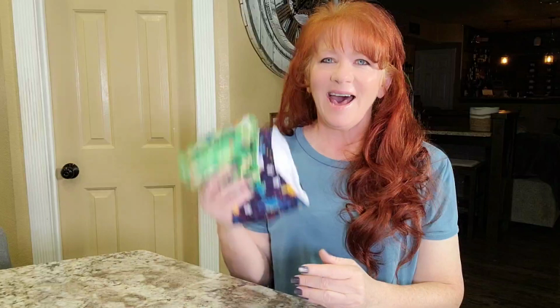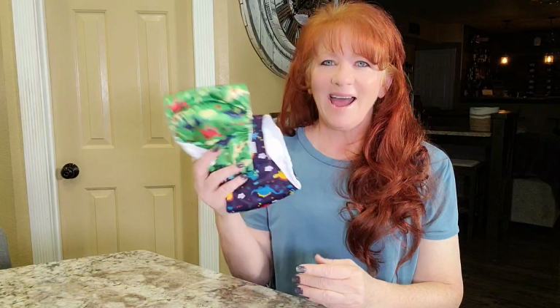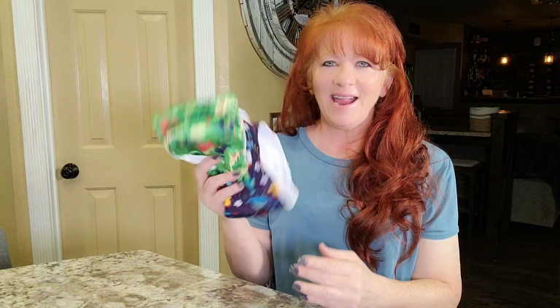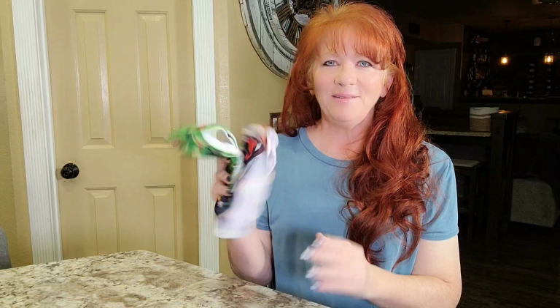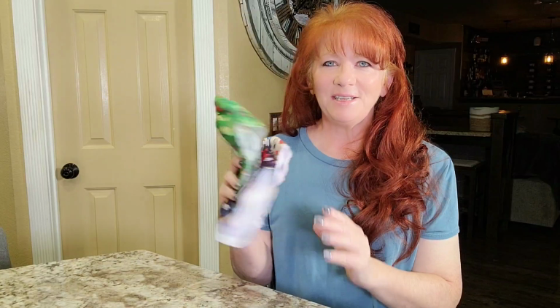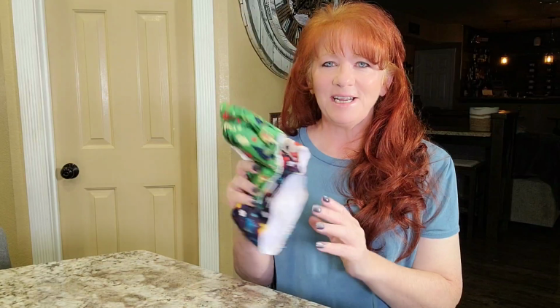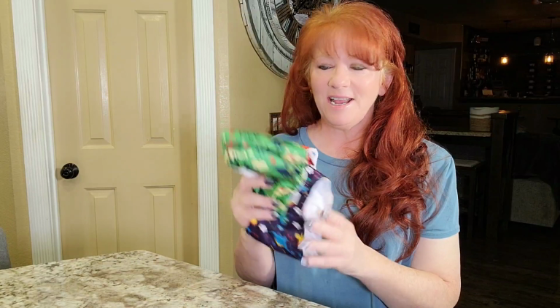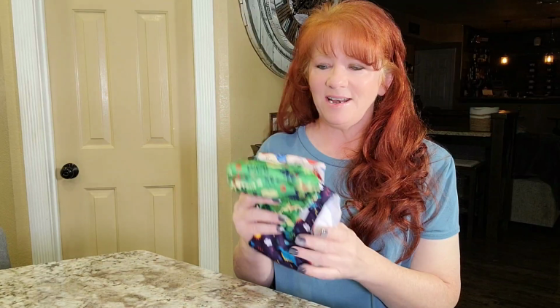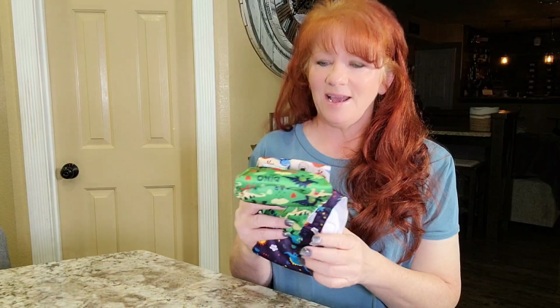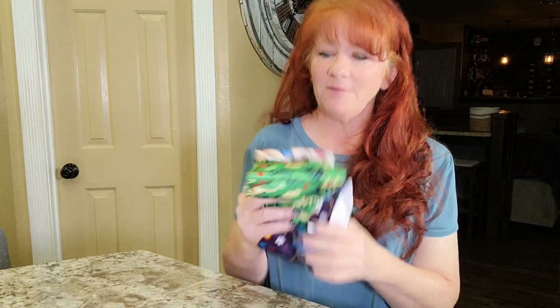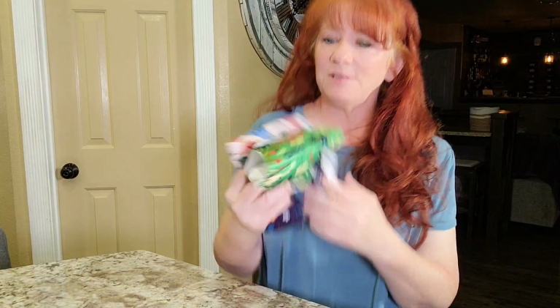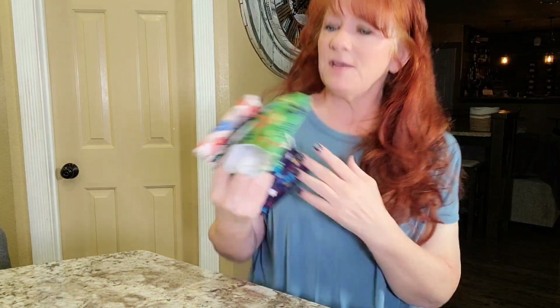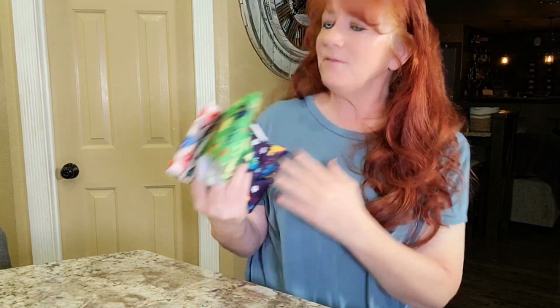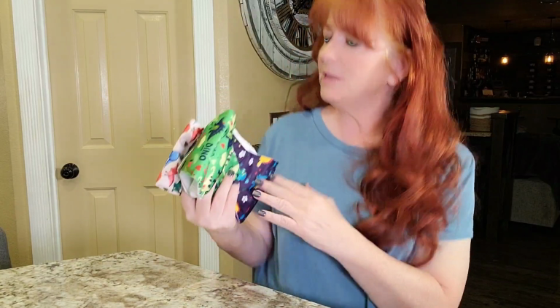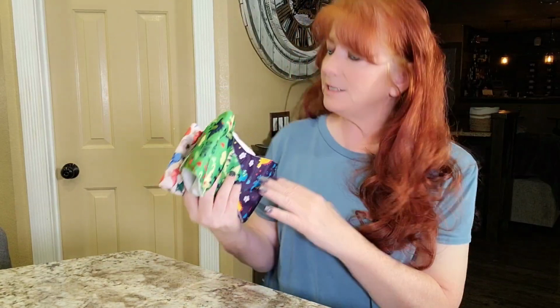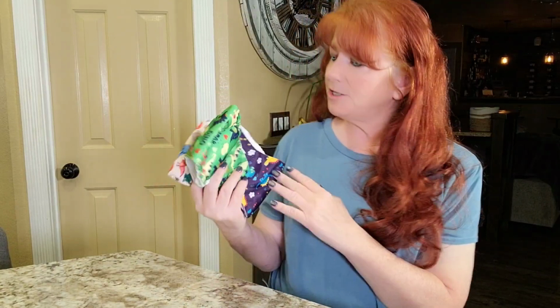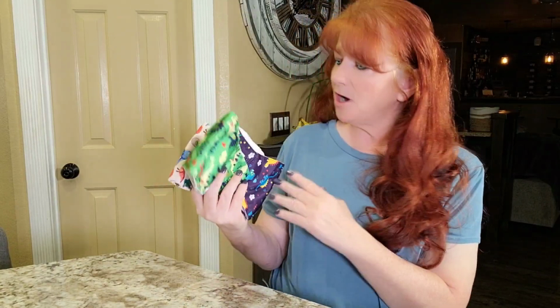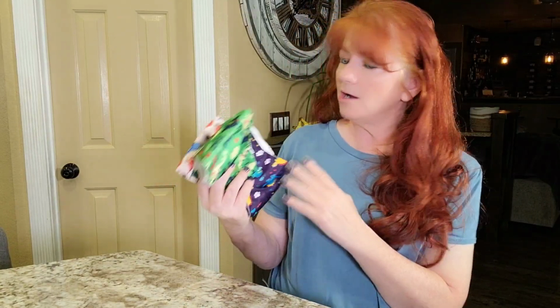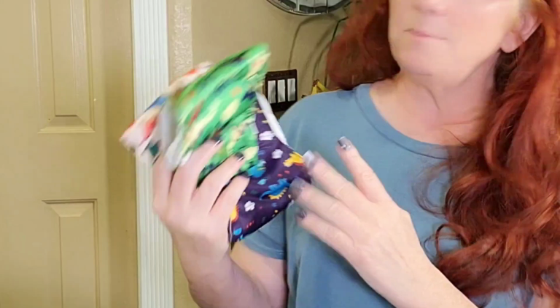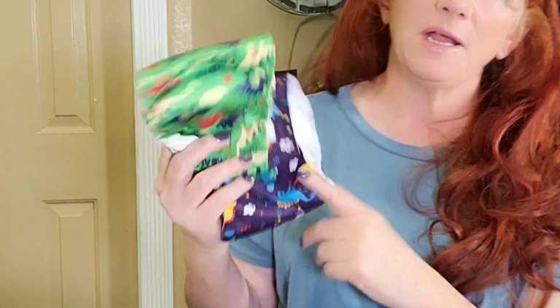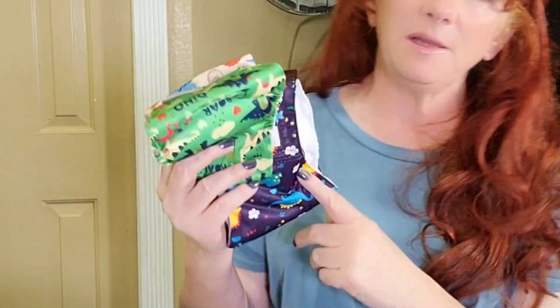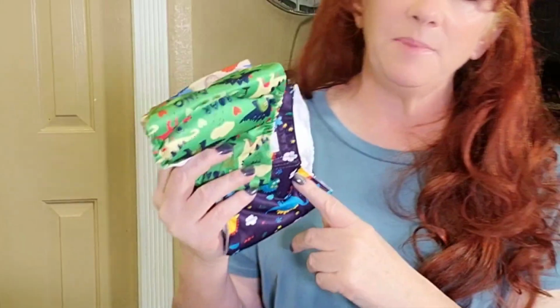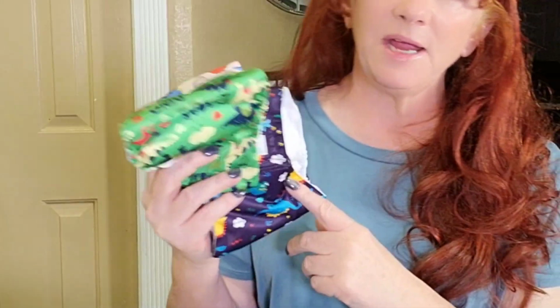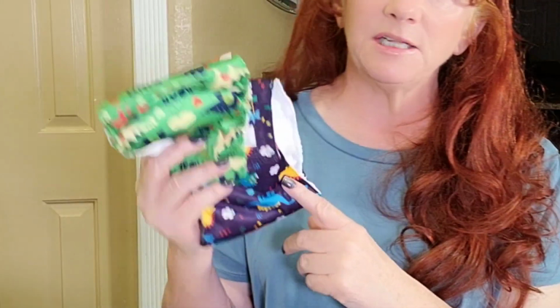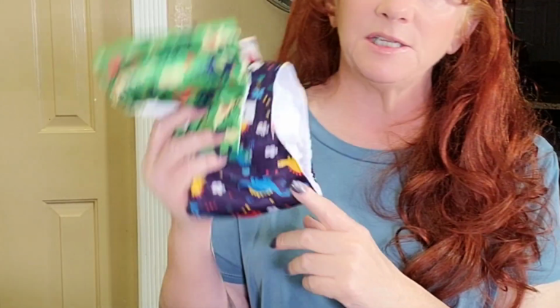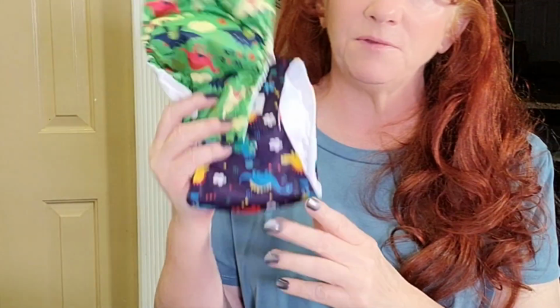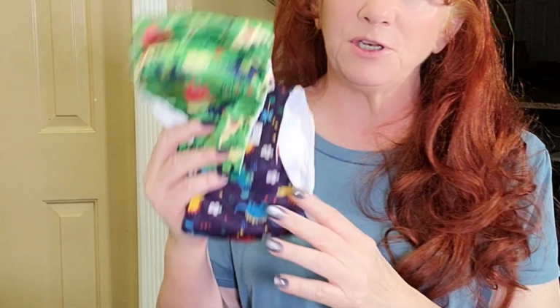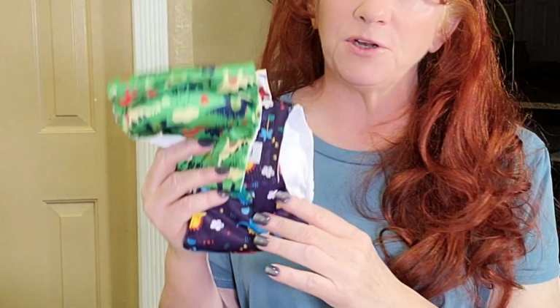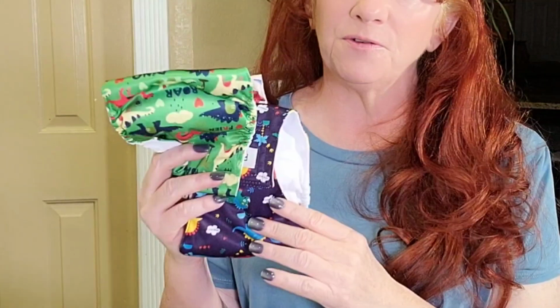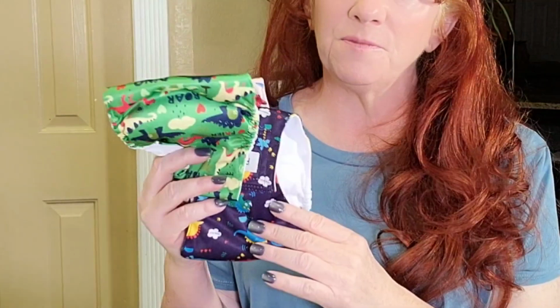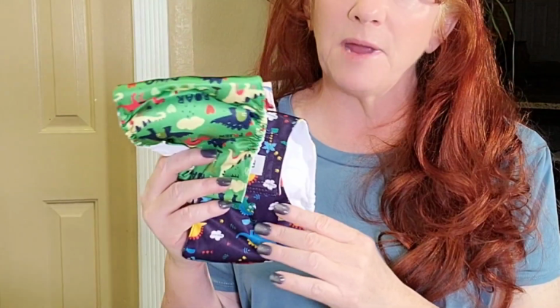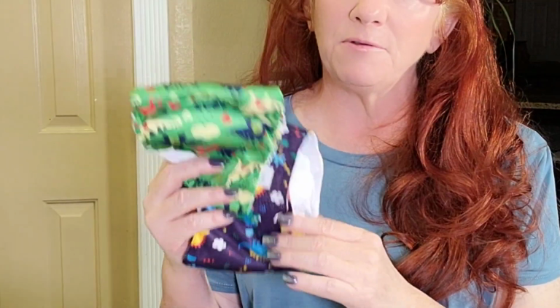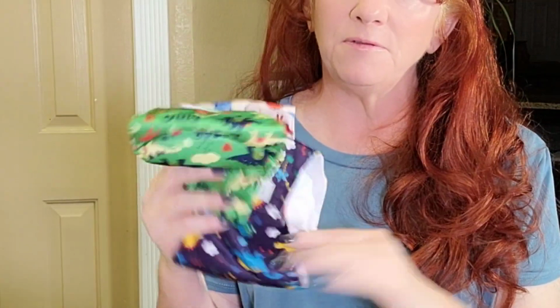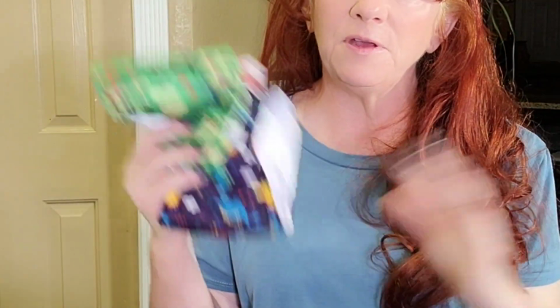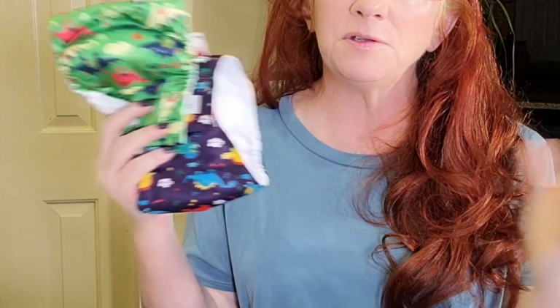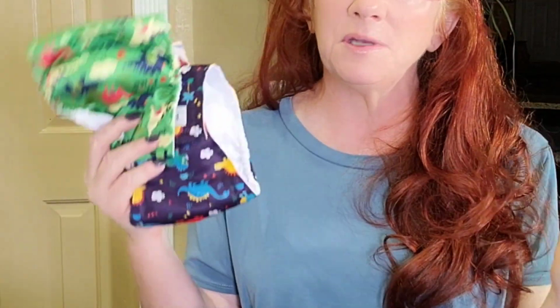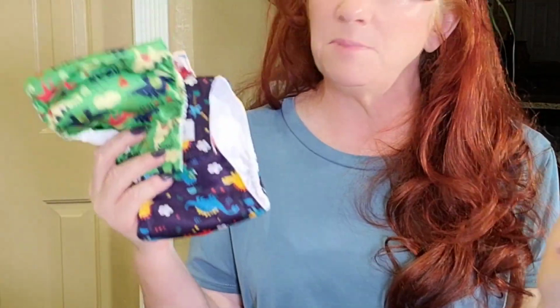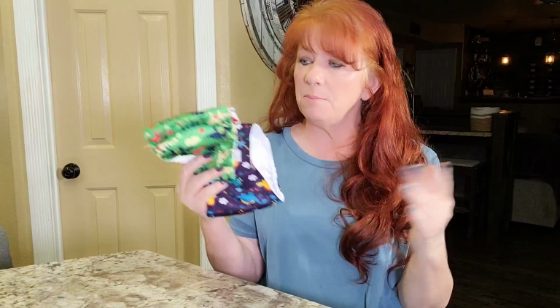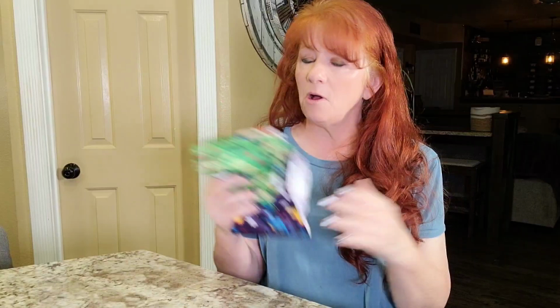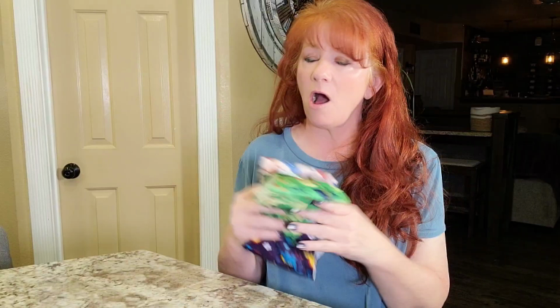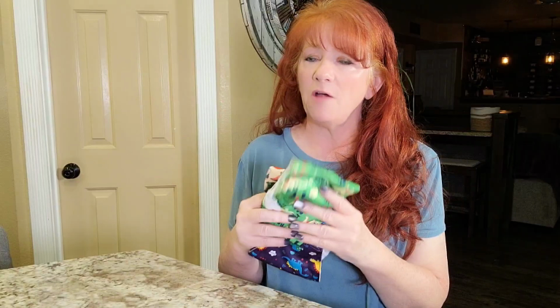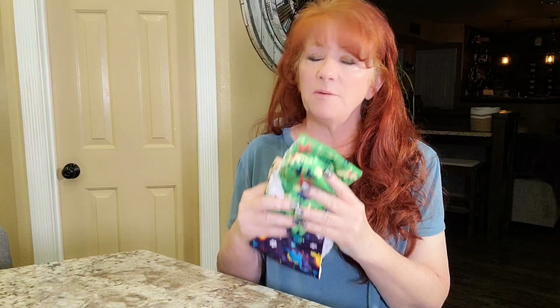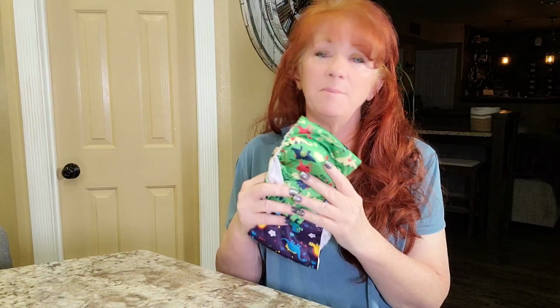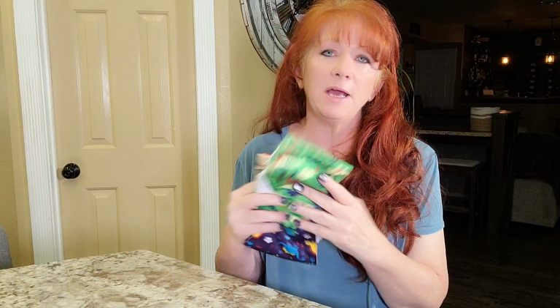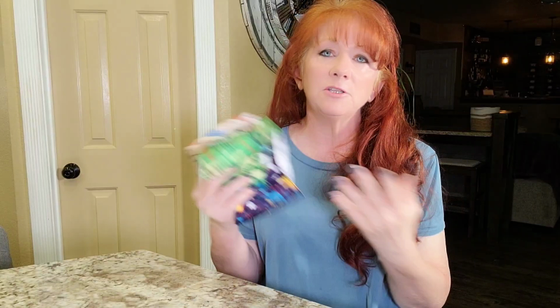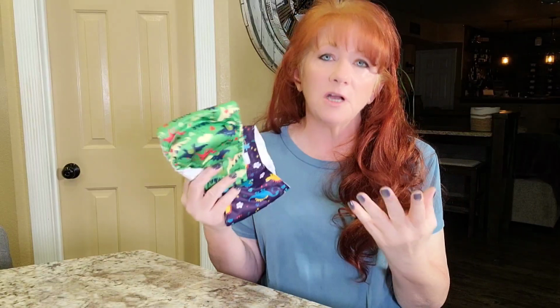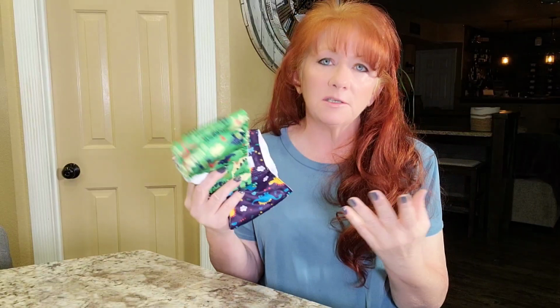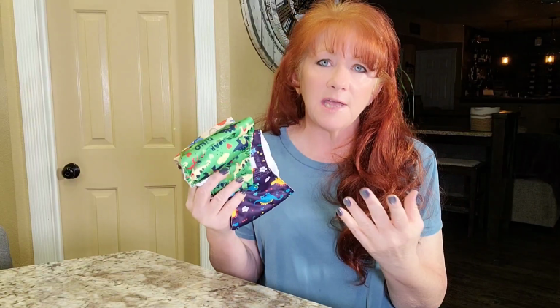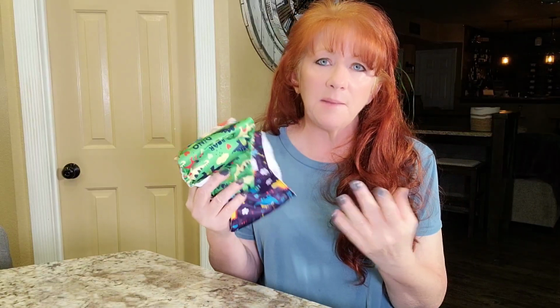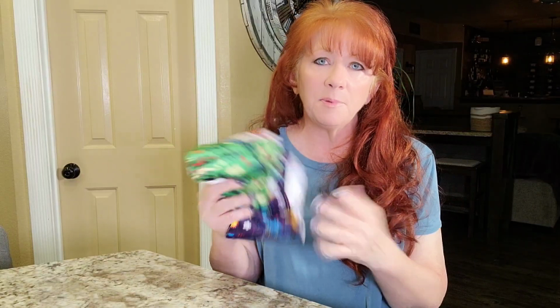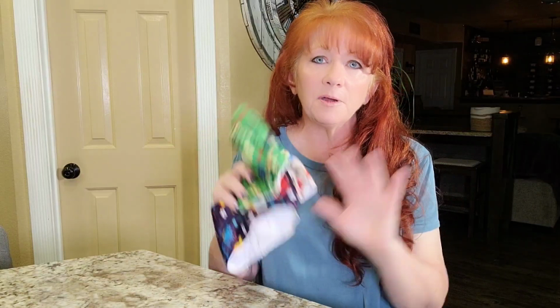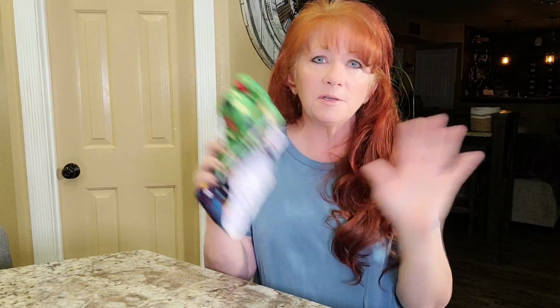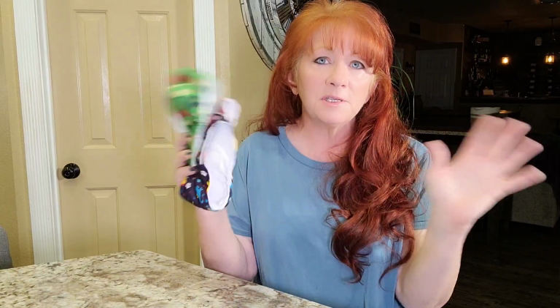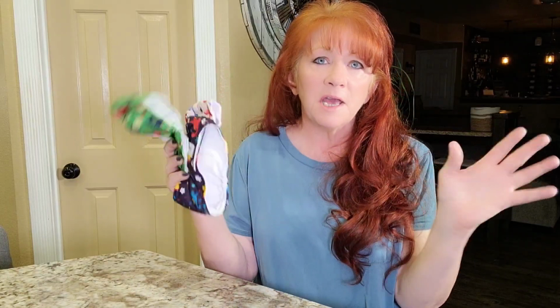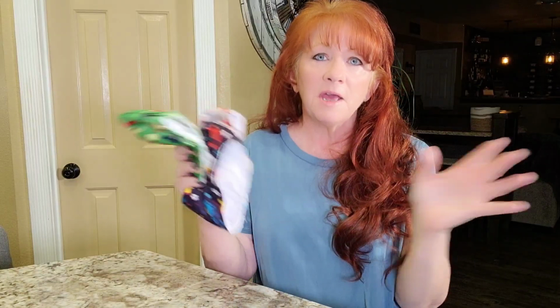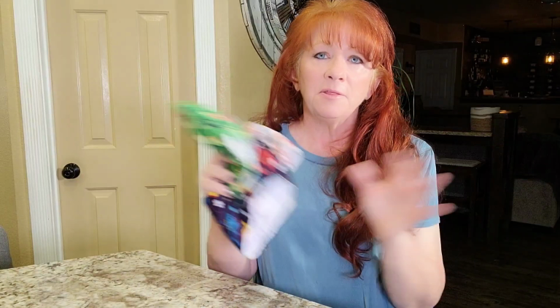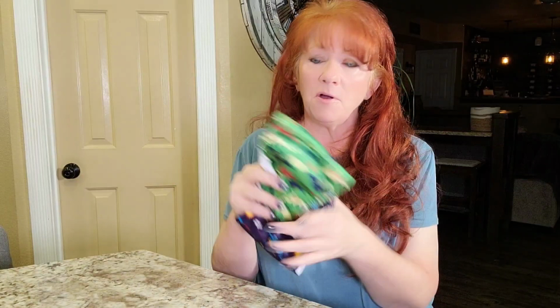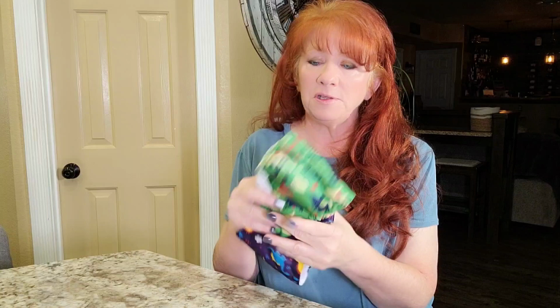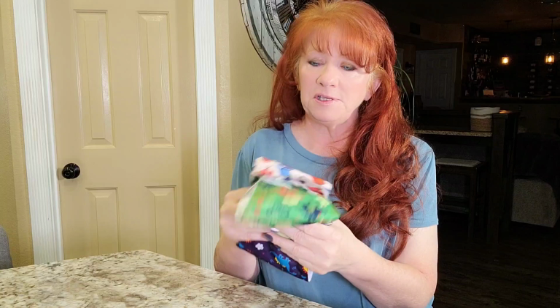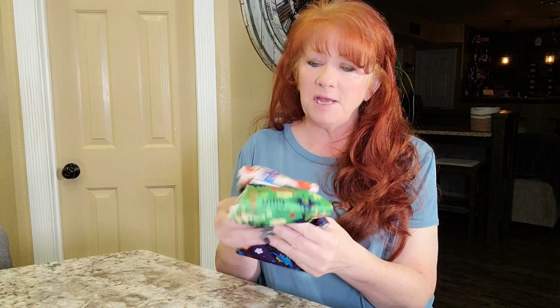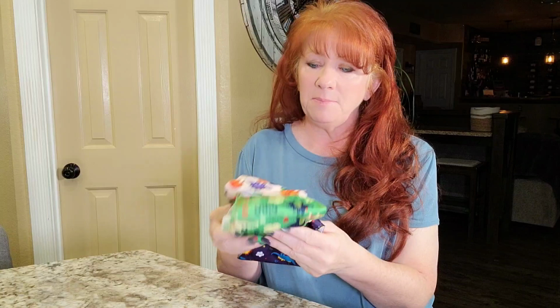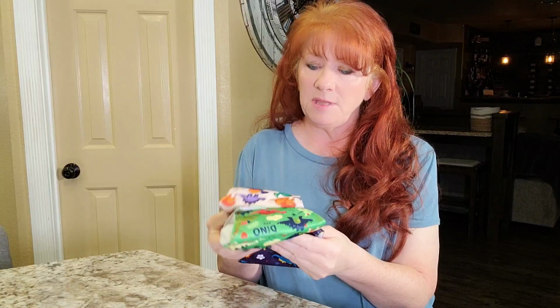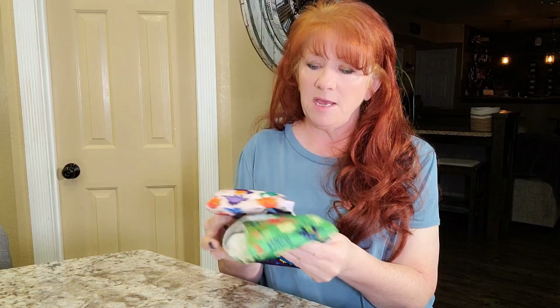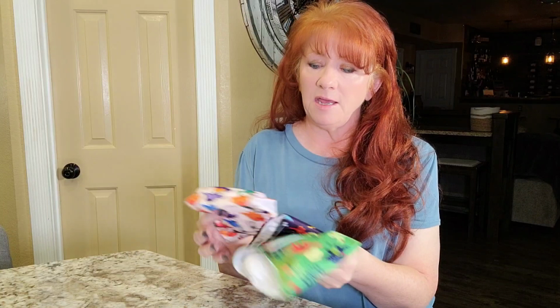Hi, I'm Diana. I was given these dog belly bands in return for my review. Some people call them male dog diapers — they're all the same thing.